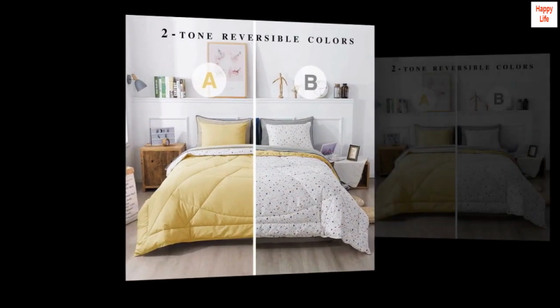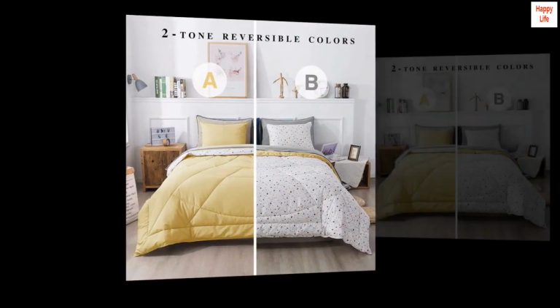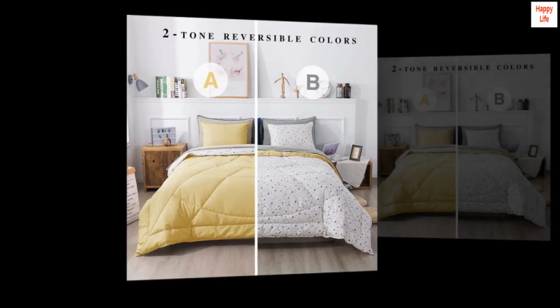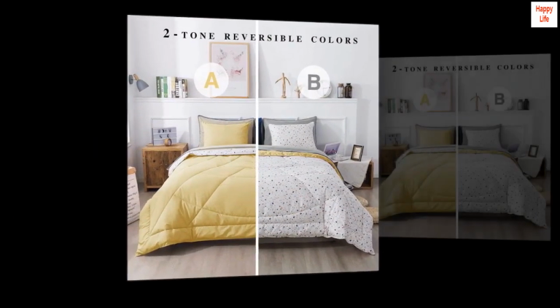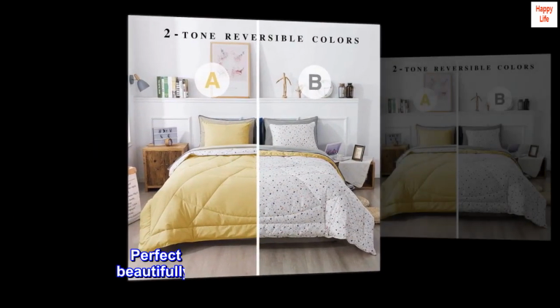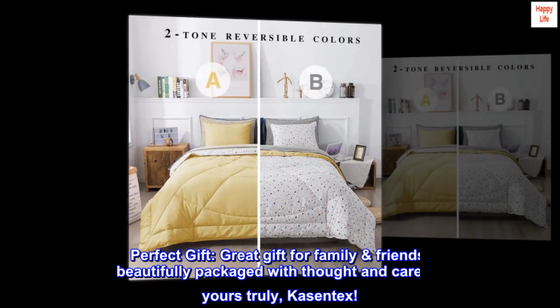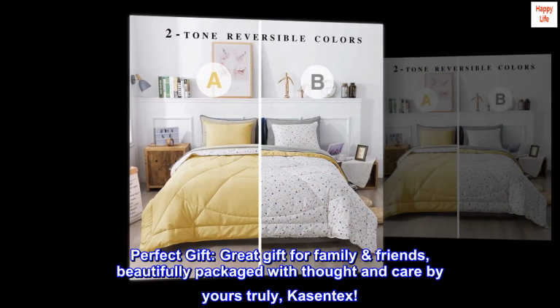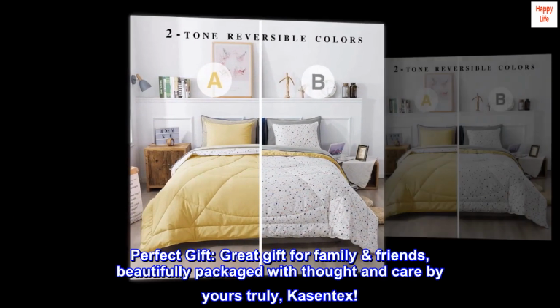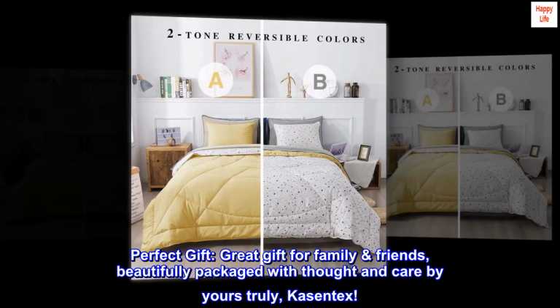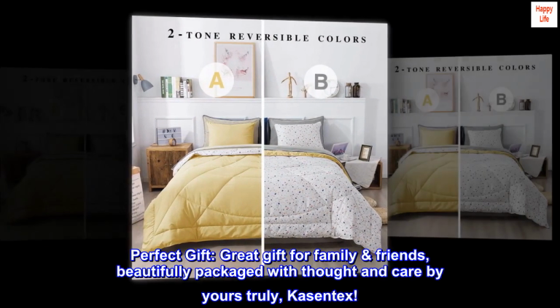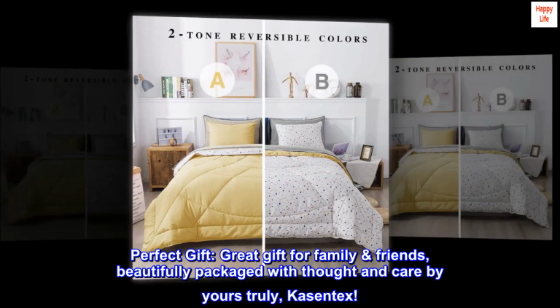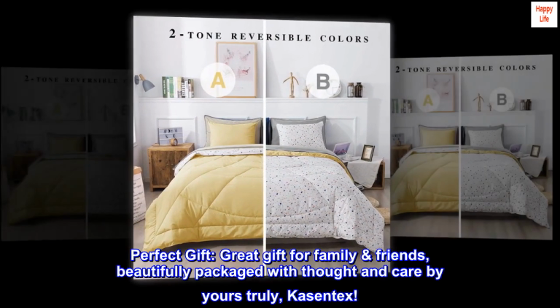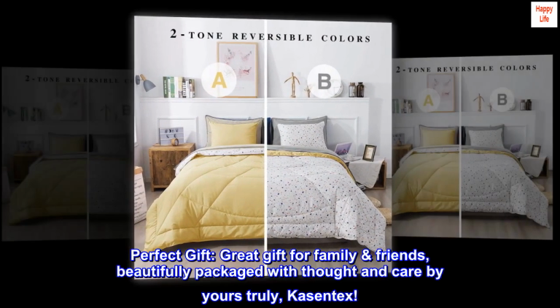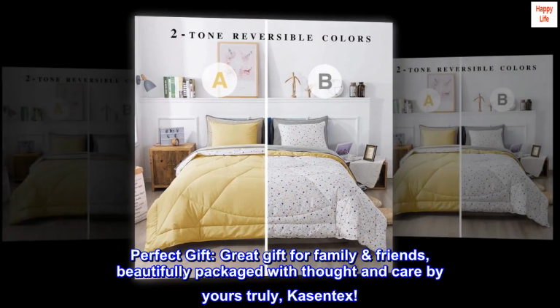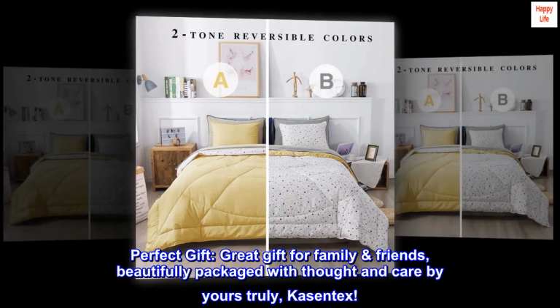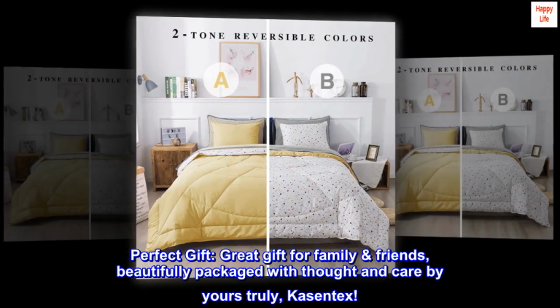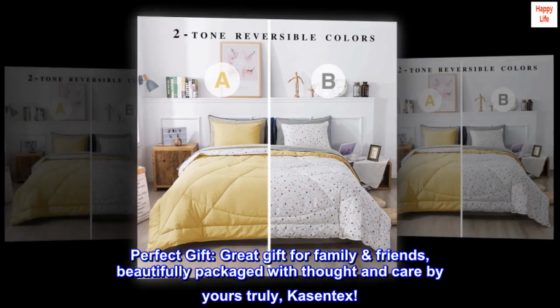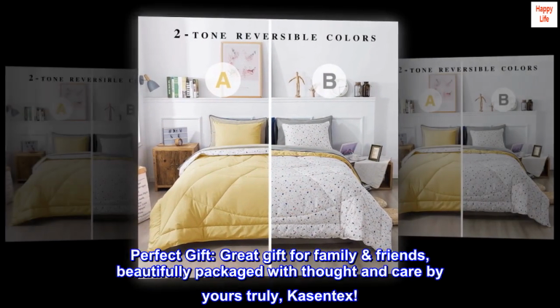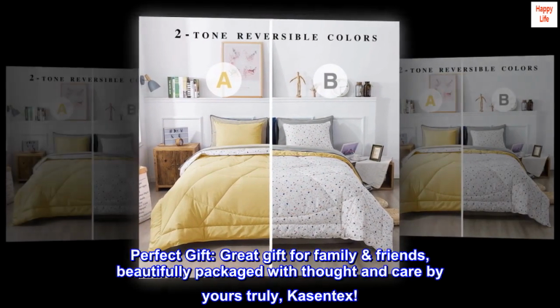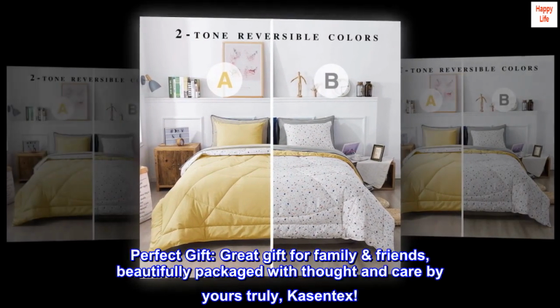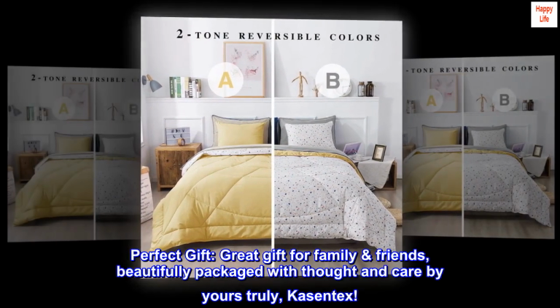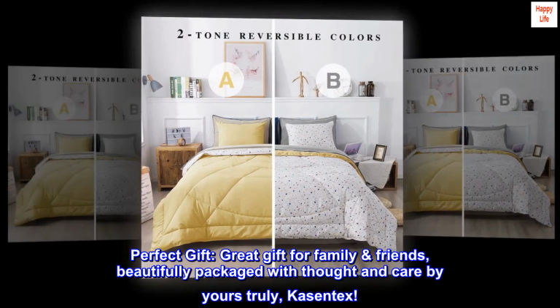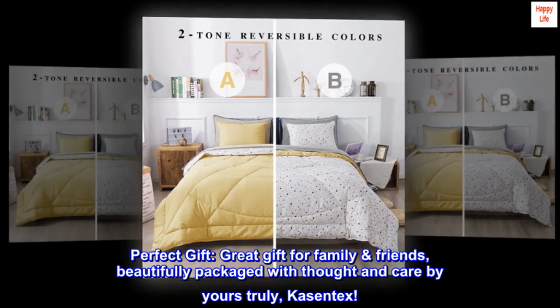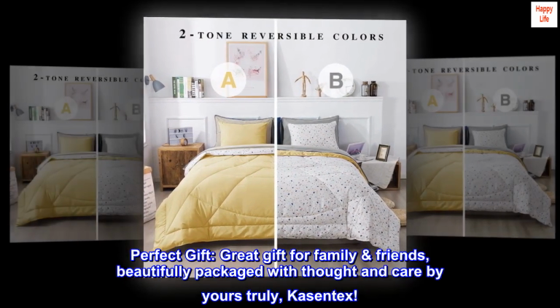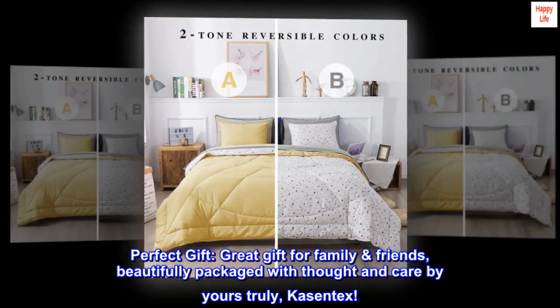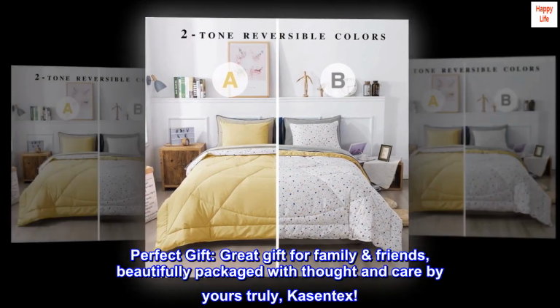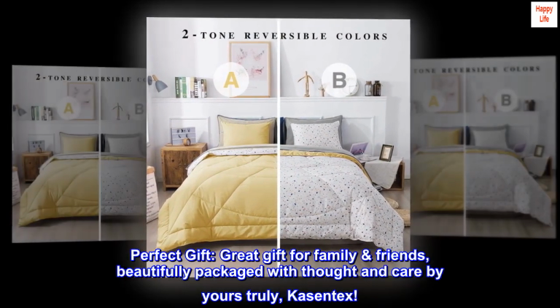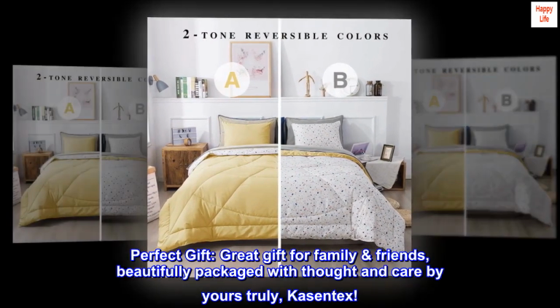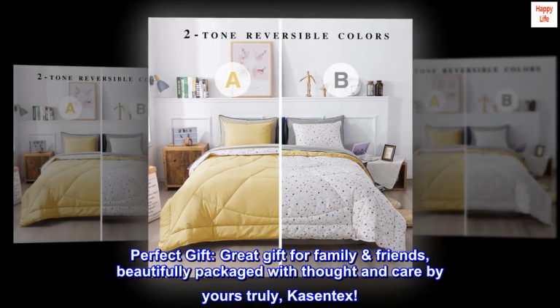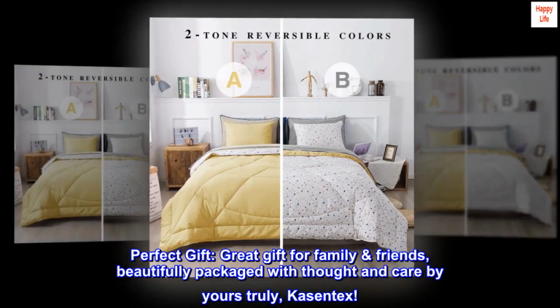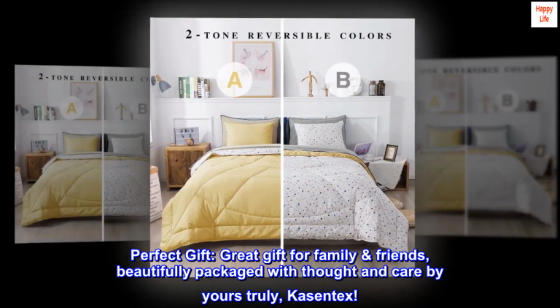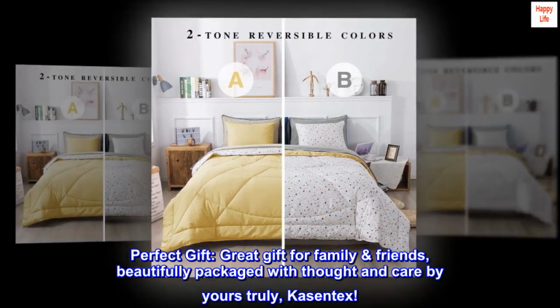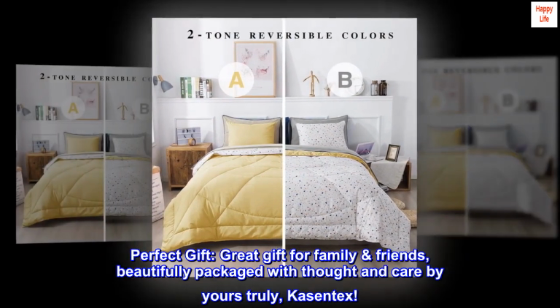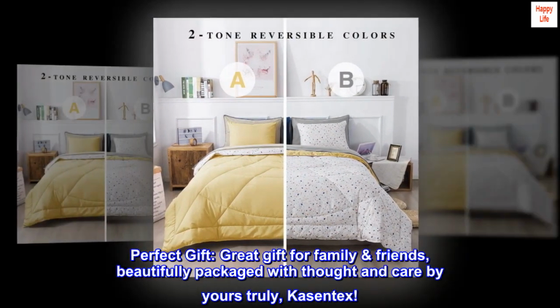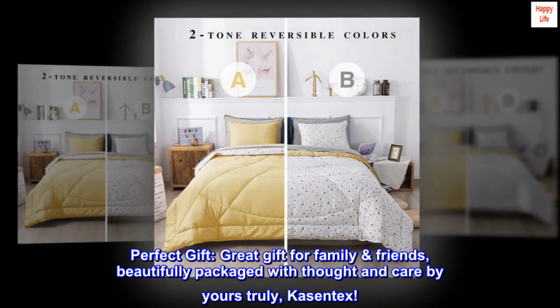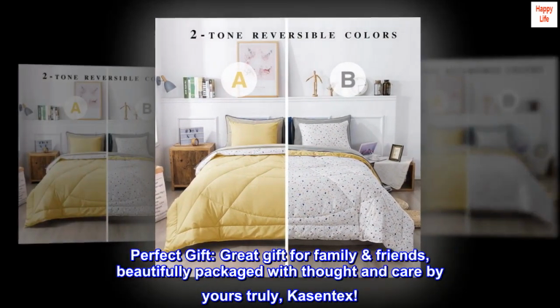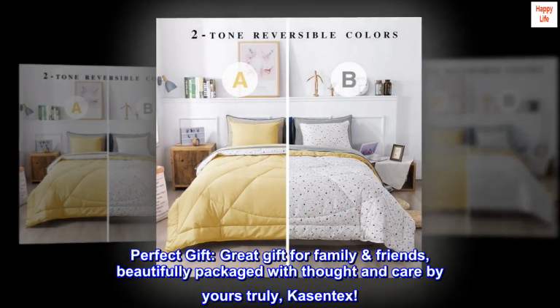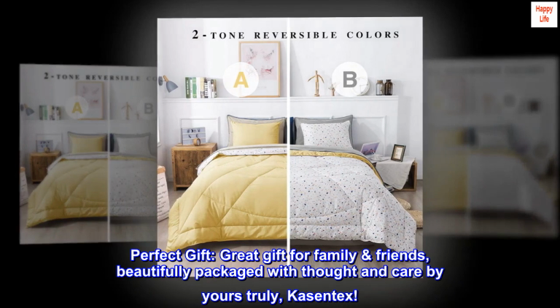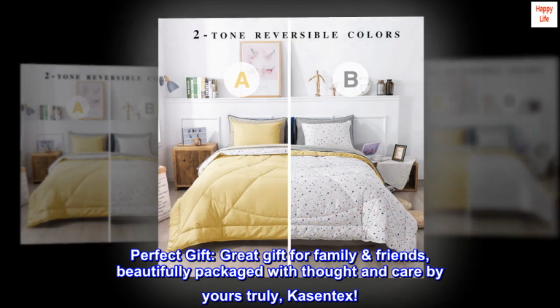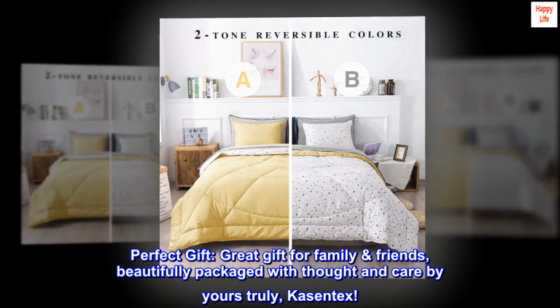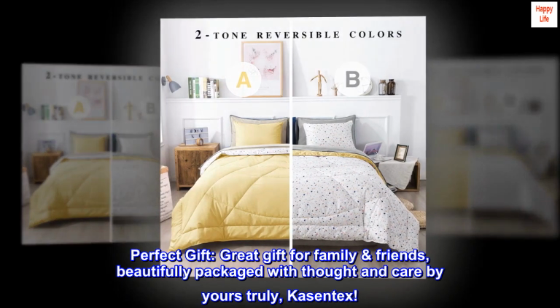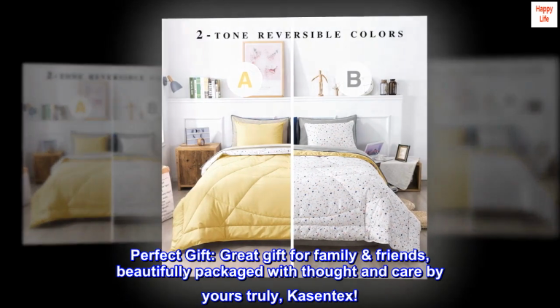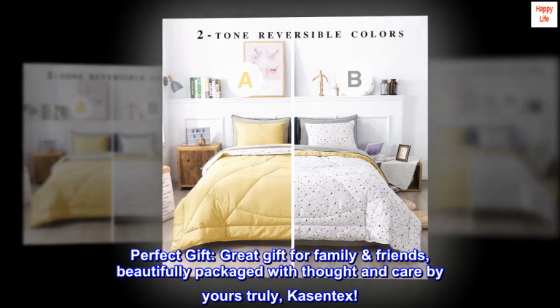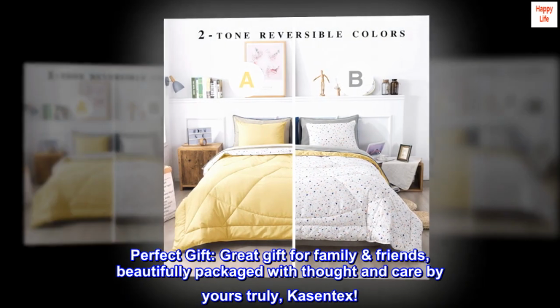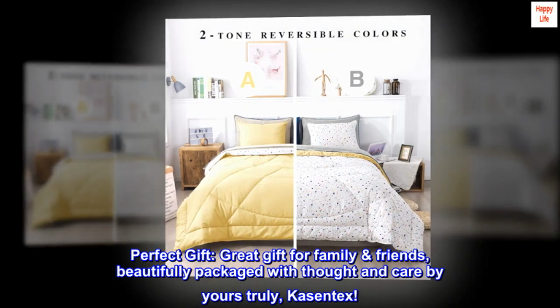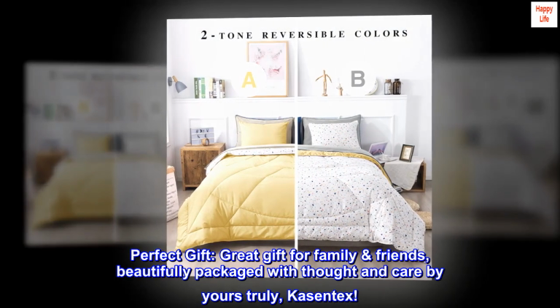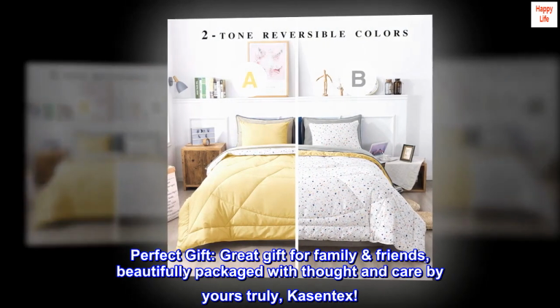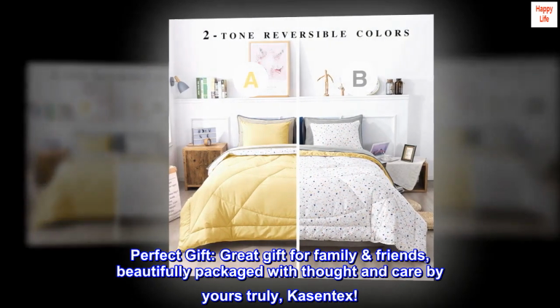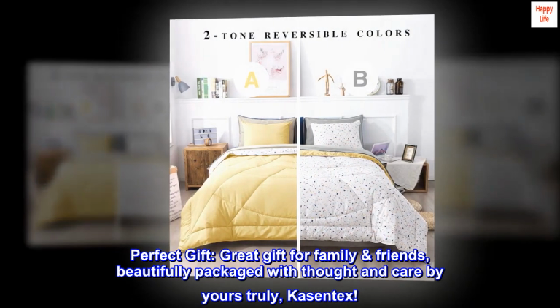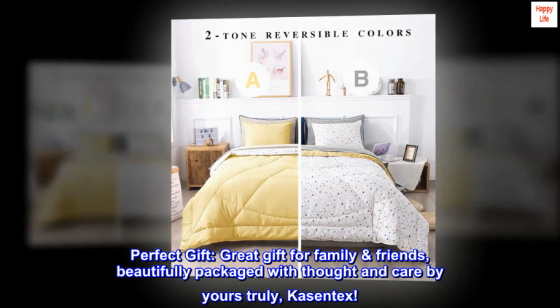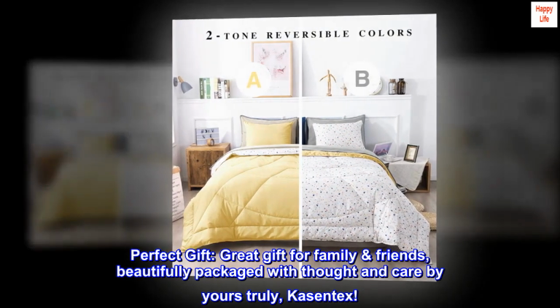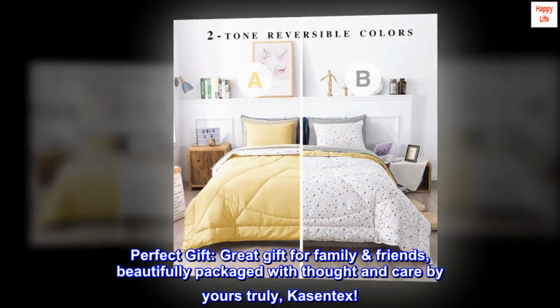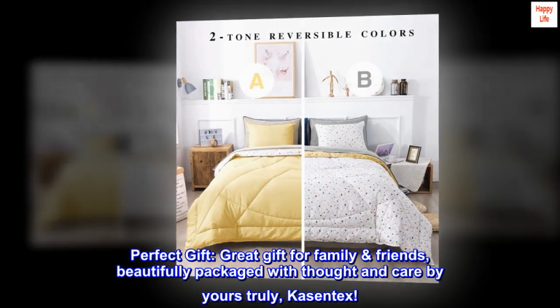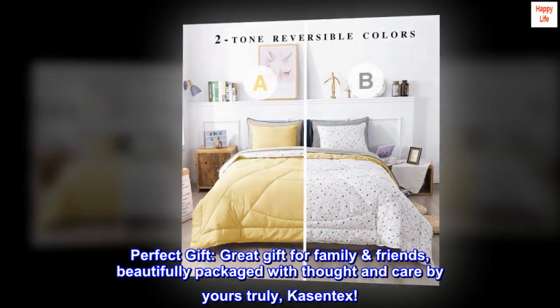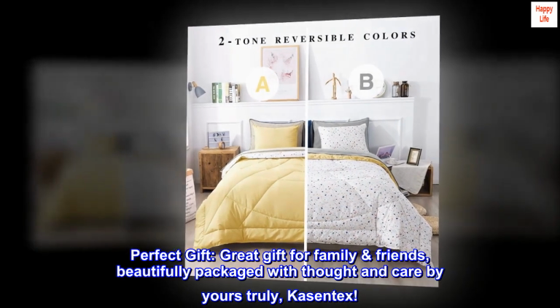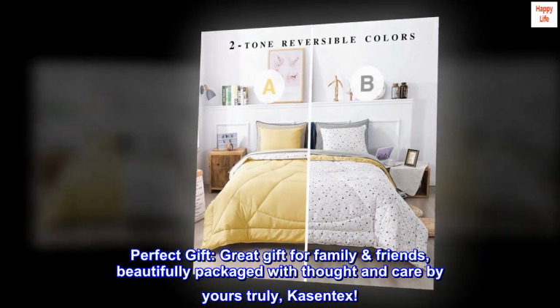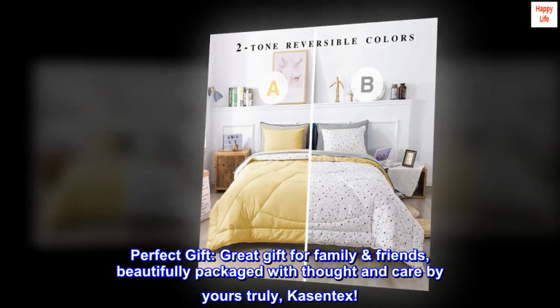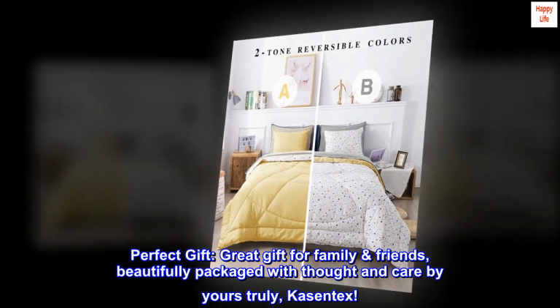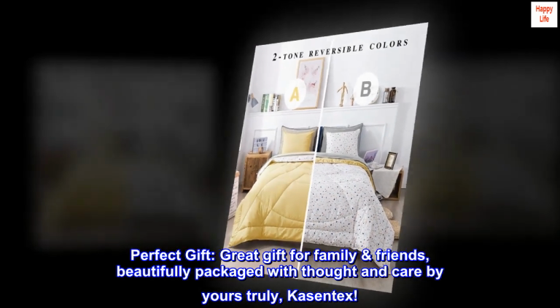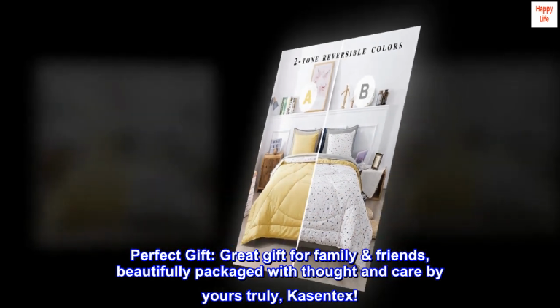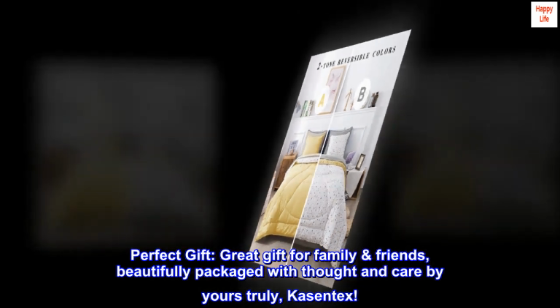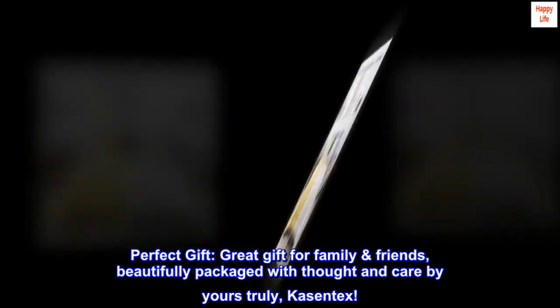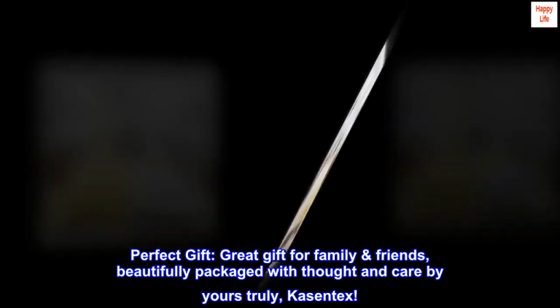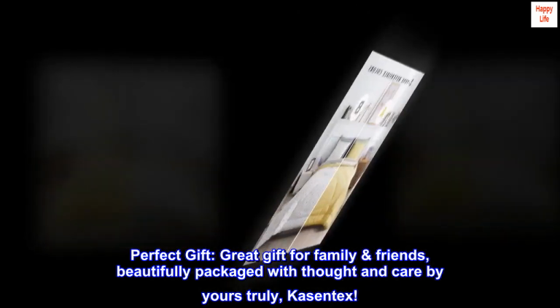Perfect gift. Great gift for family and friends. Beautifully packaged with thought and care by yours truly, Kacentex.